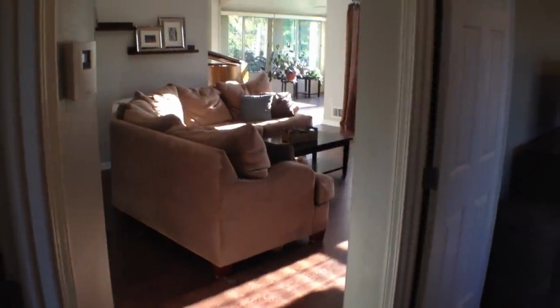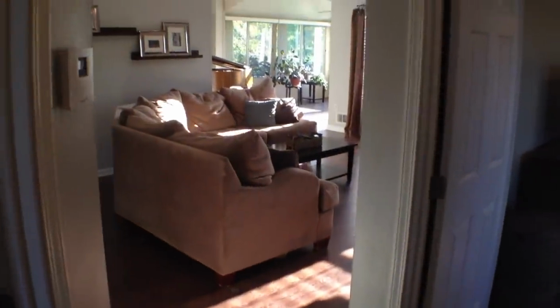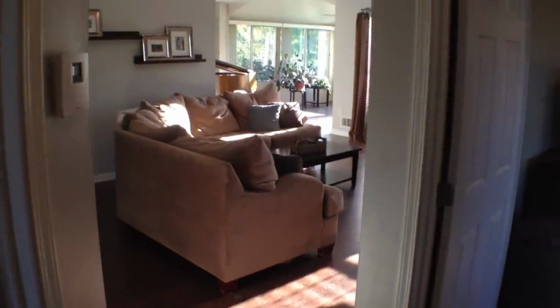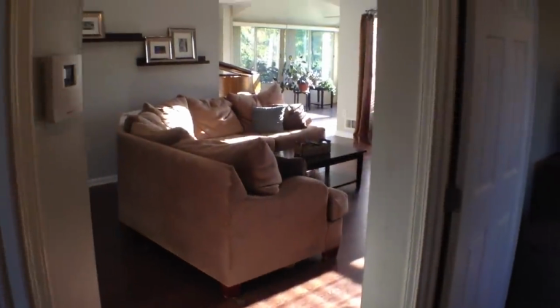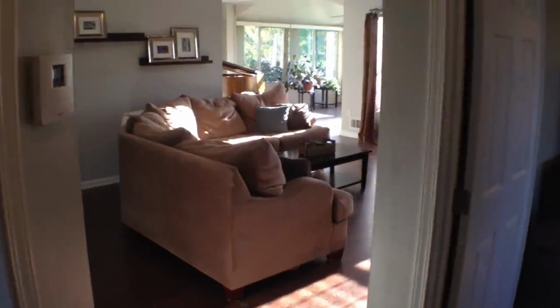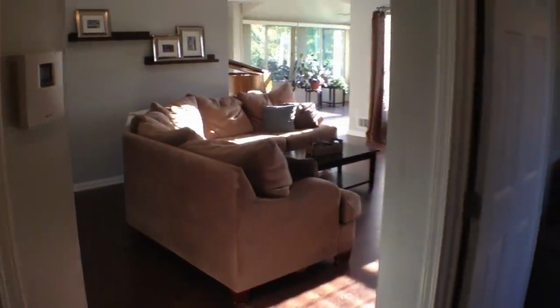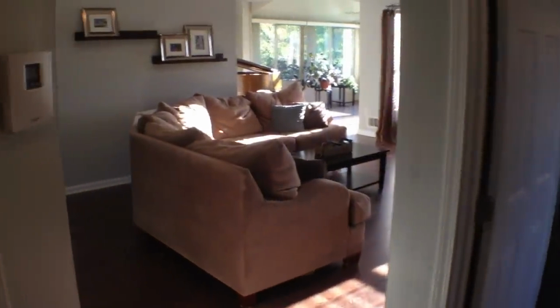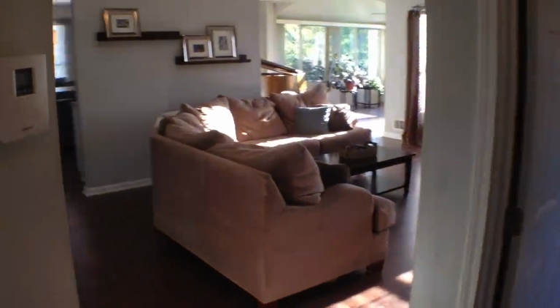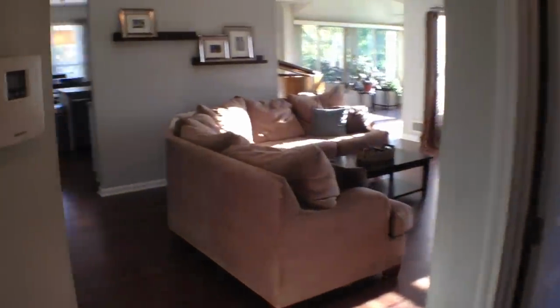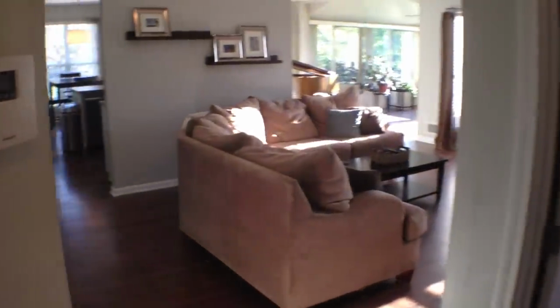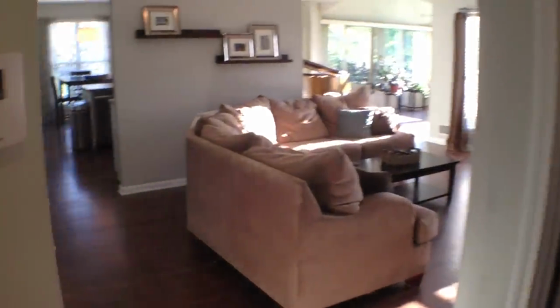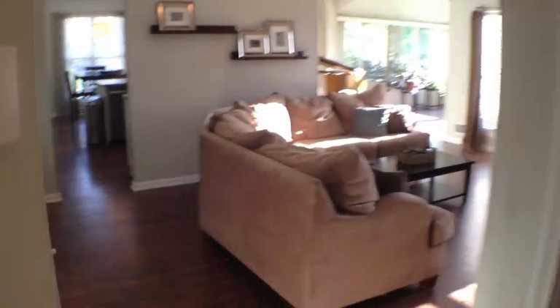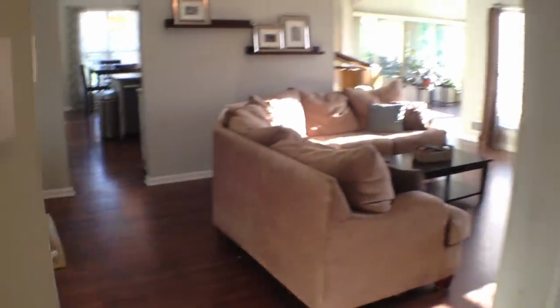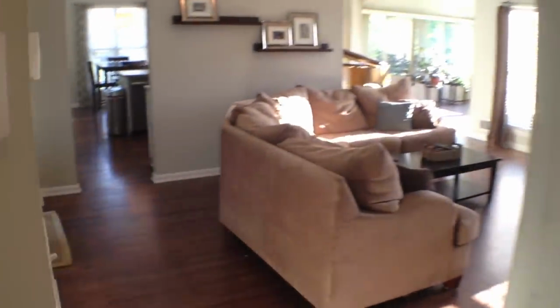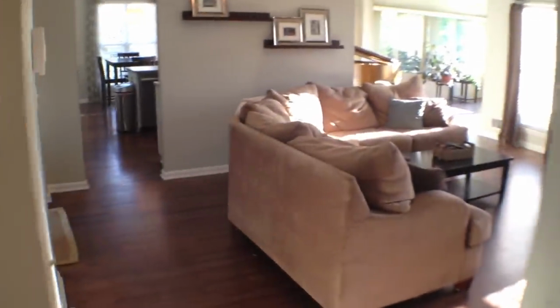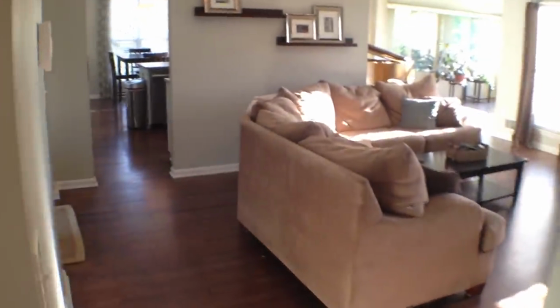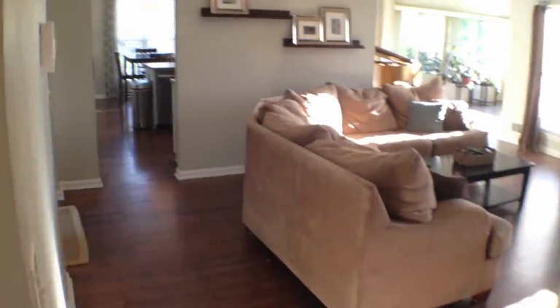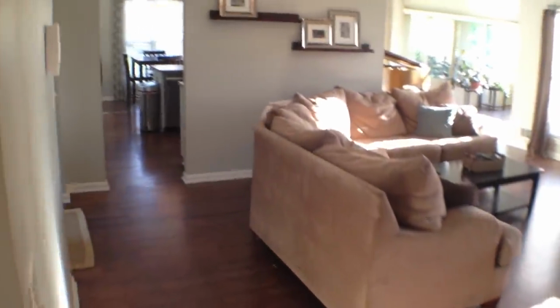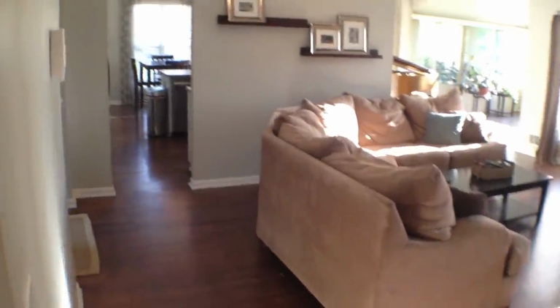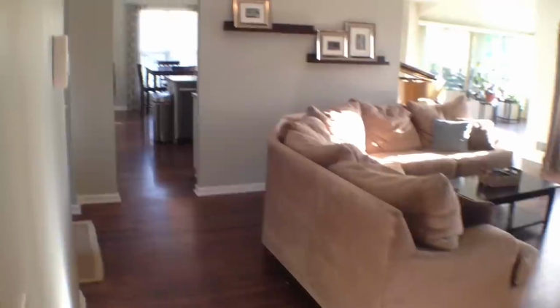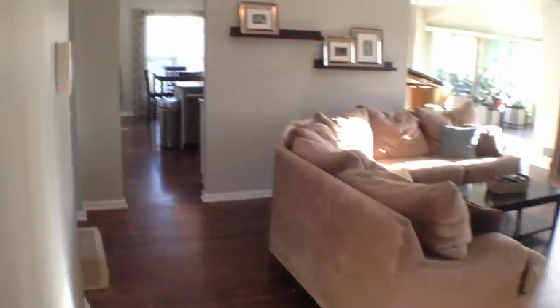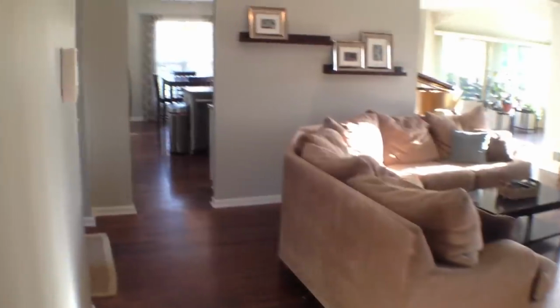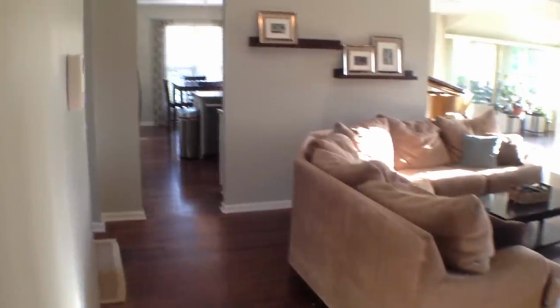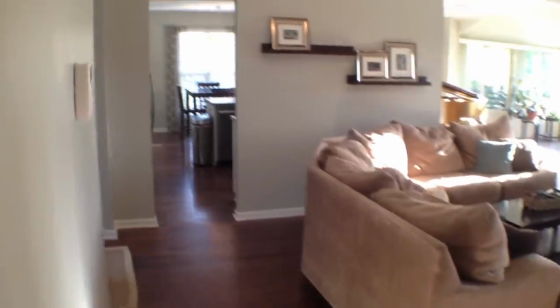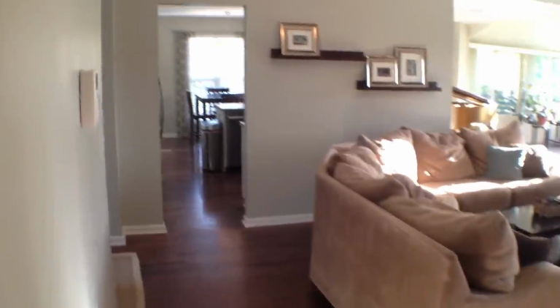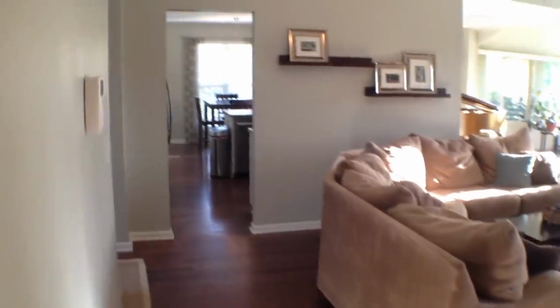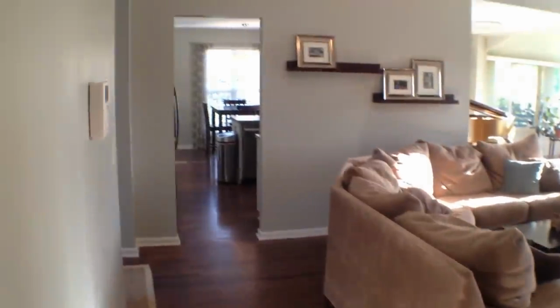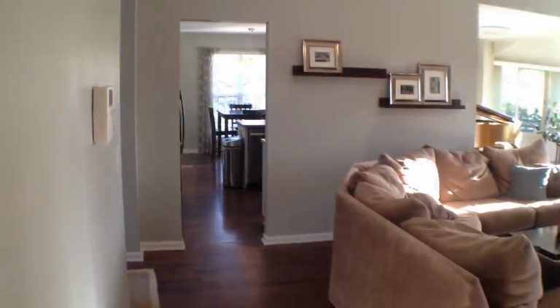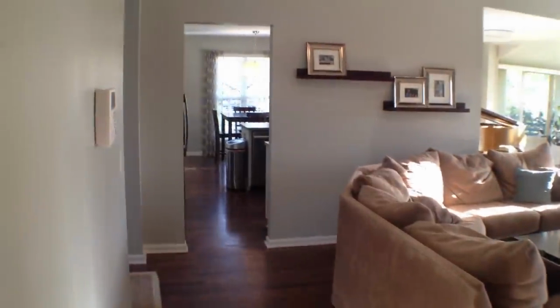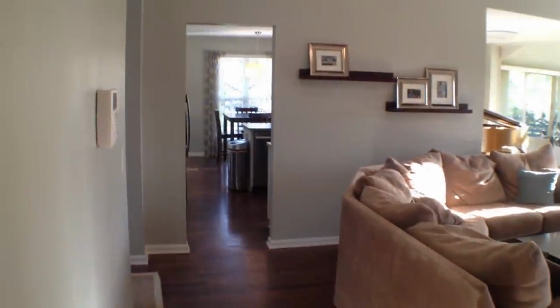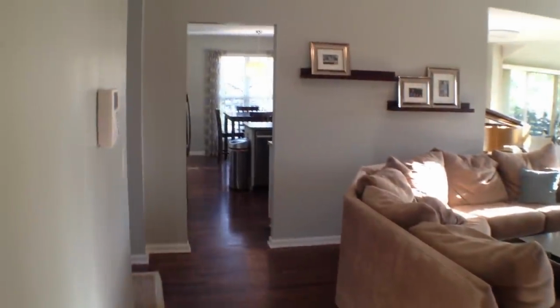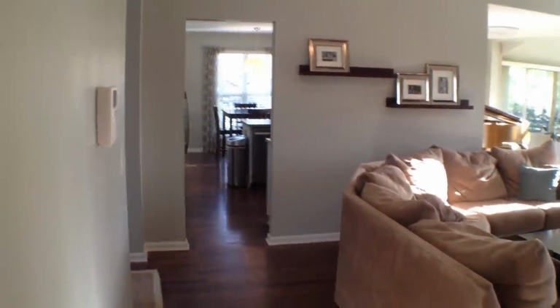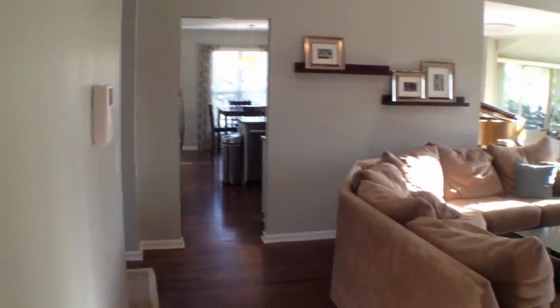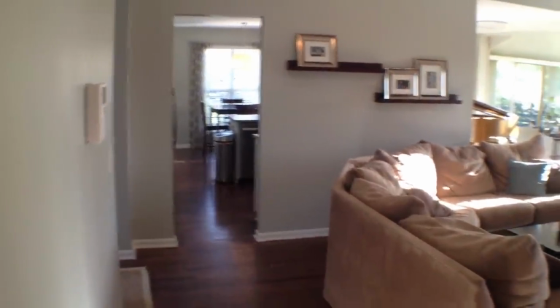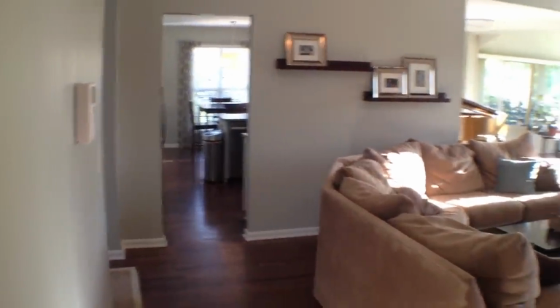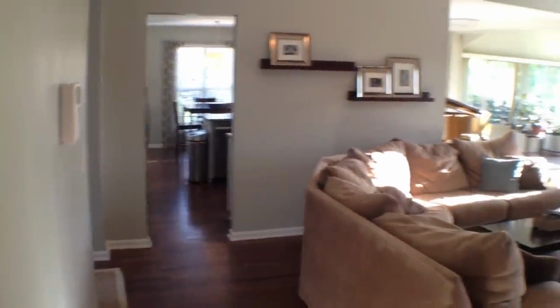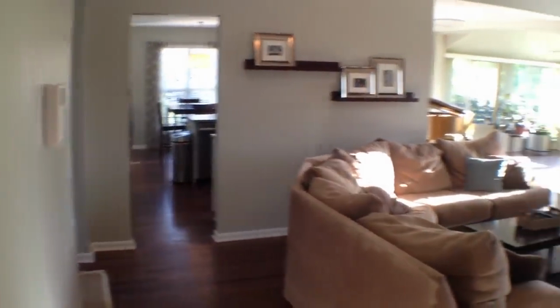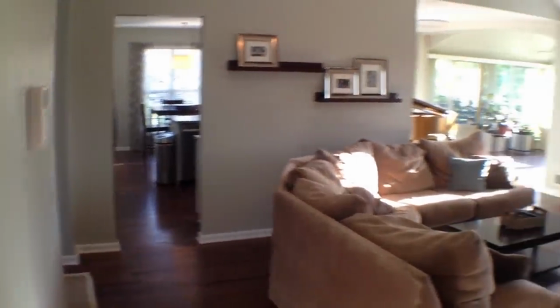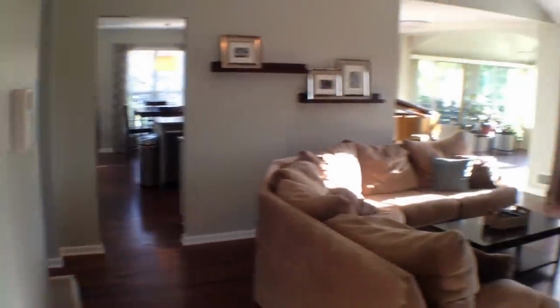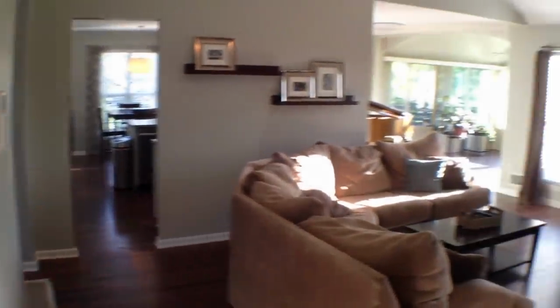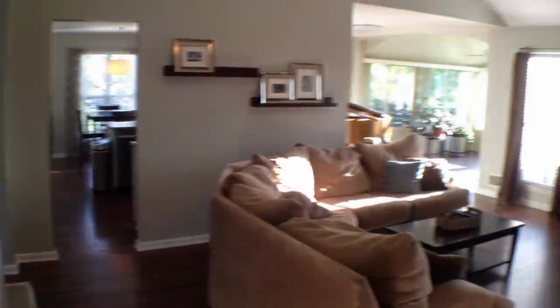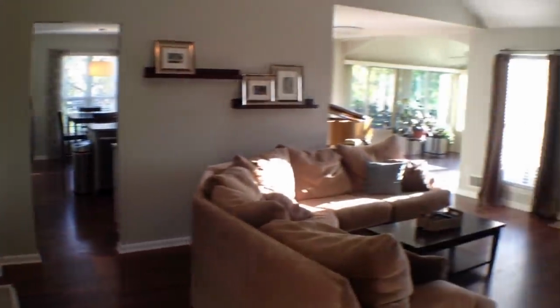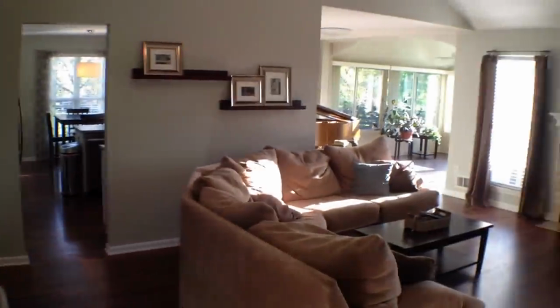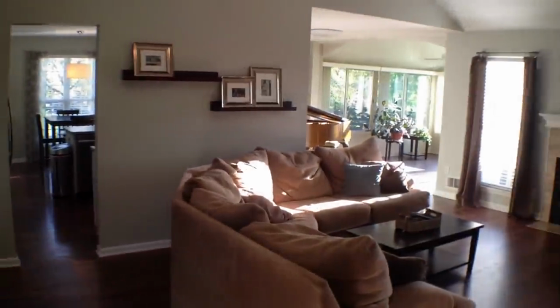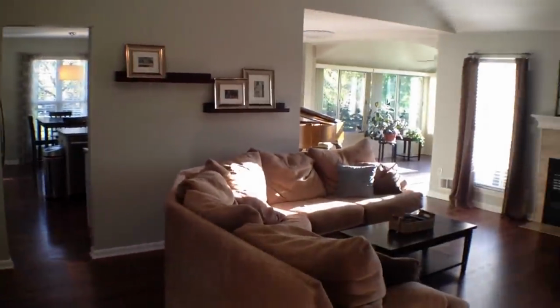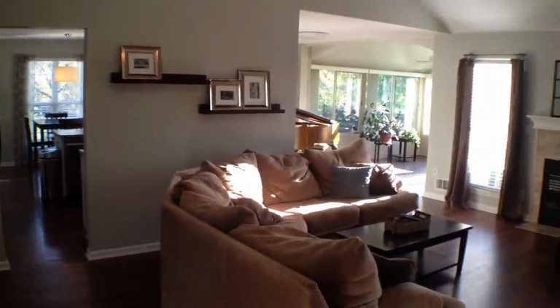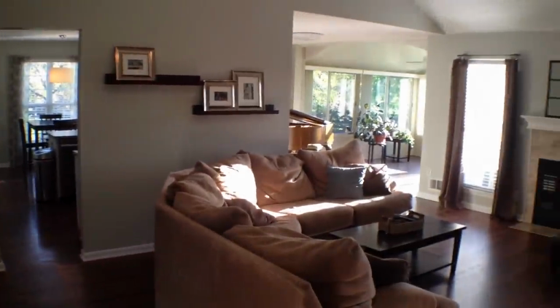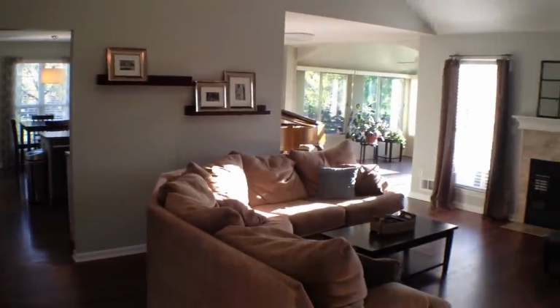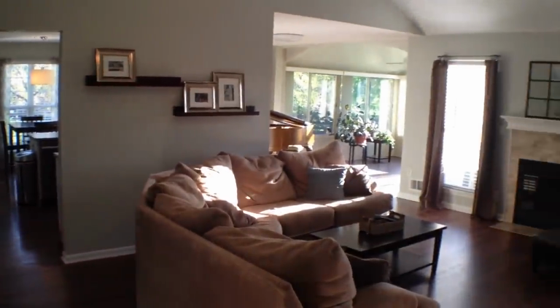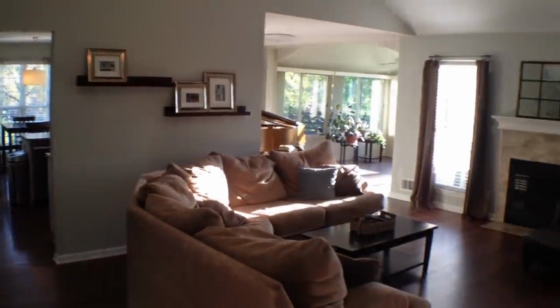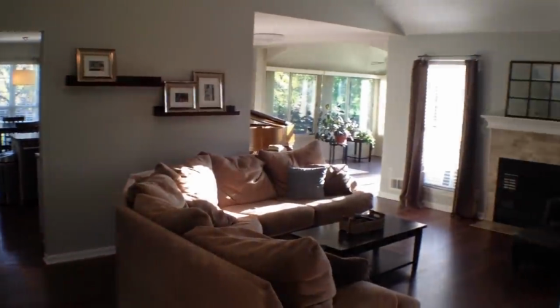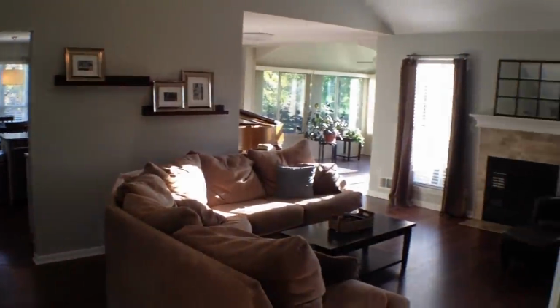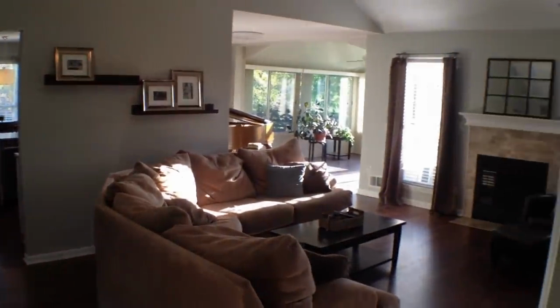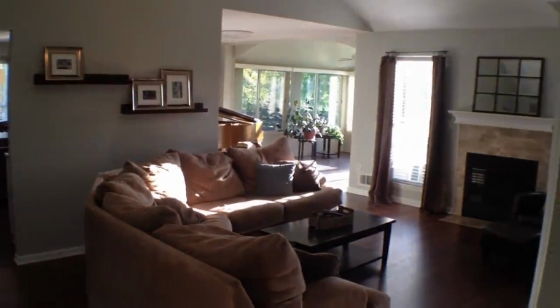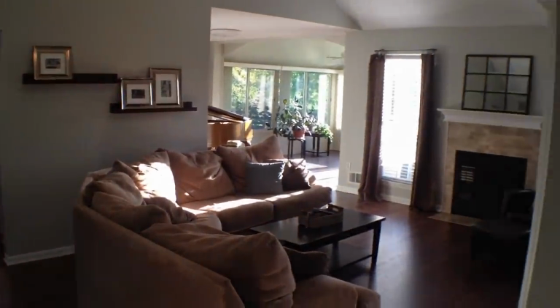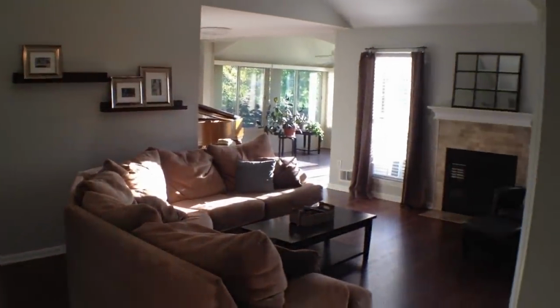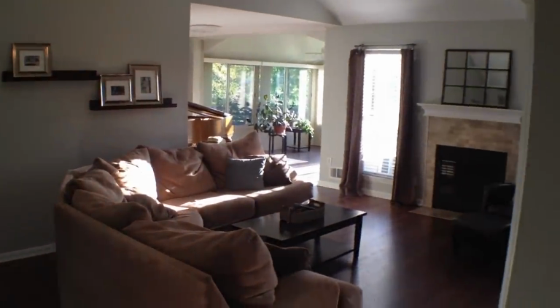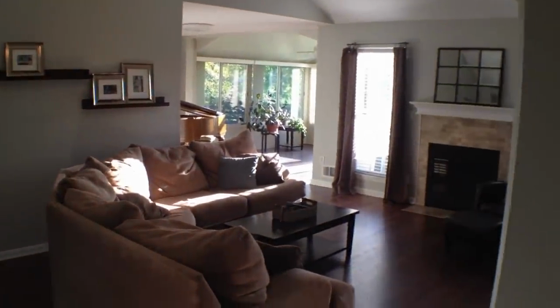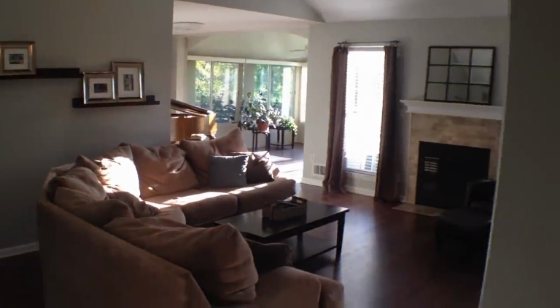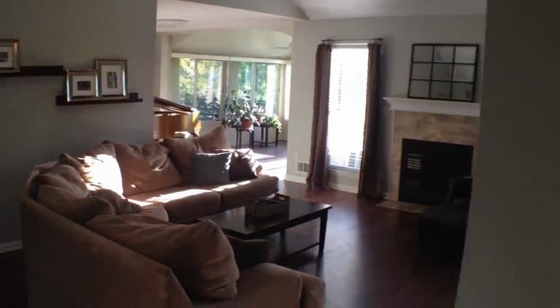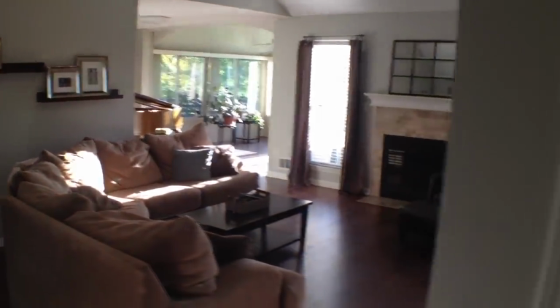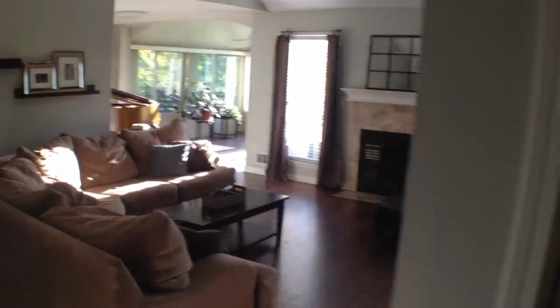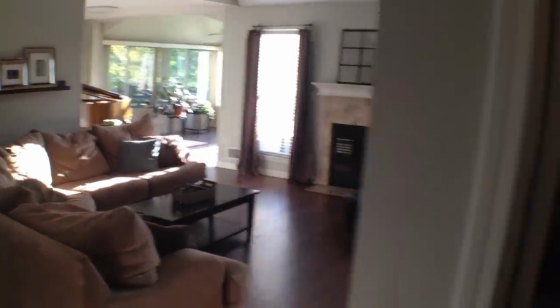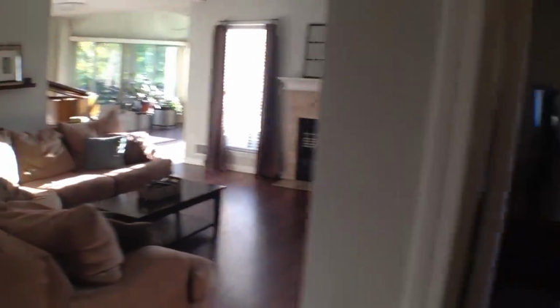Take a quick peek into the living room from a different angle. It's a nice big open floor plan — great for entertaining.